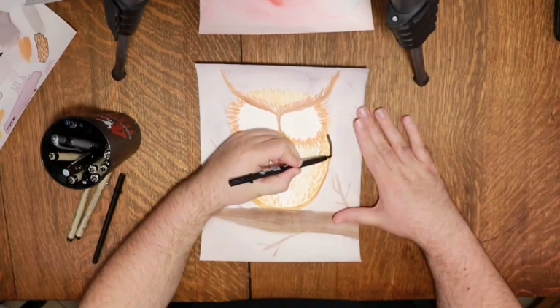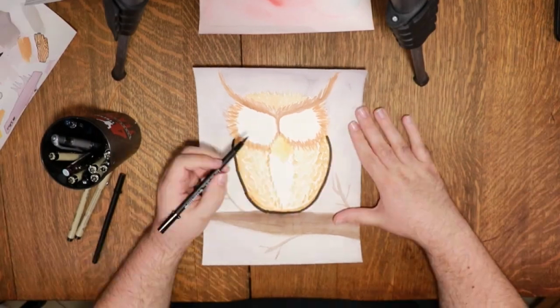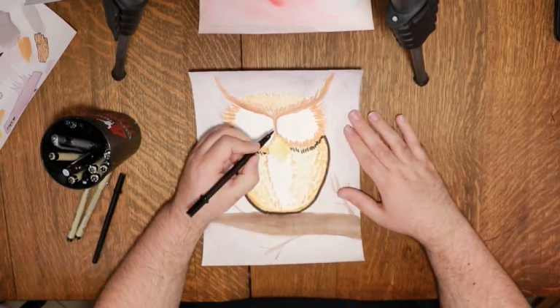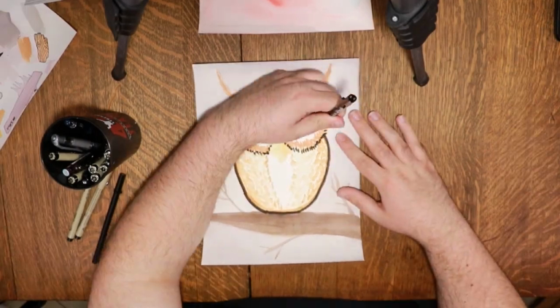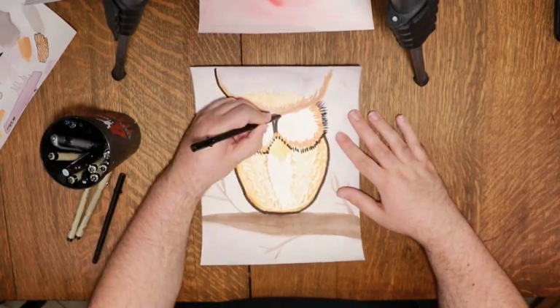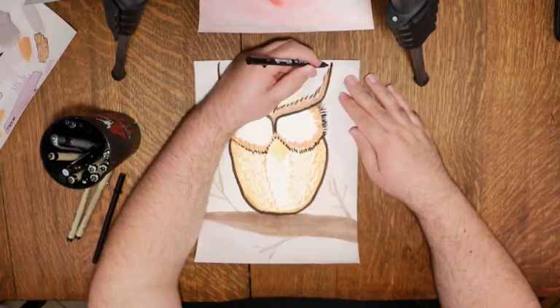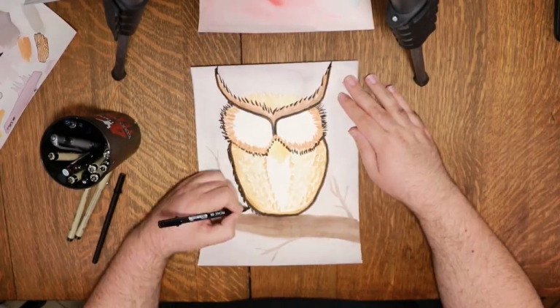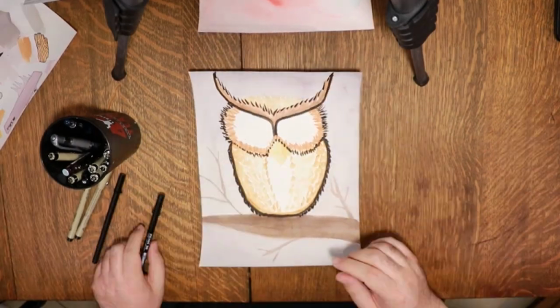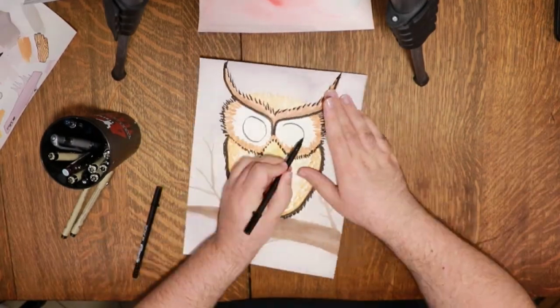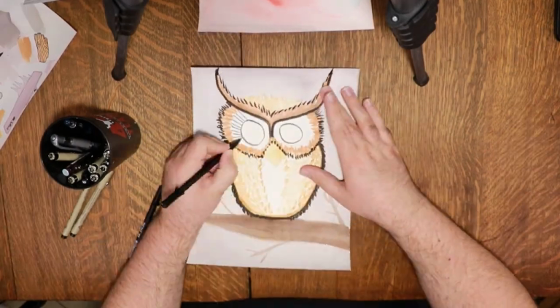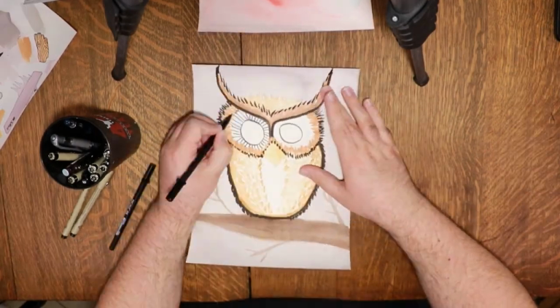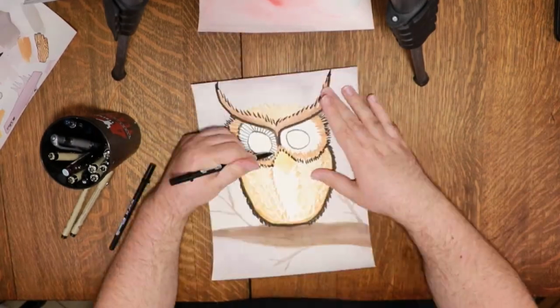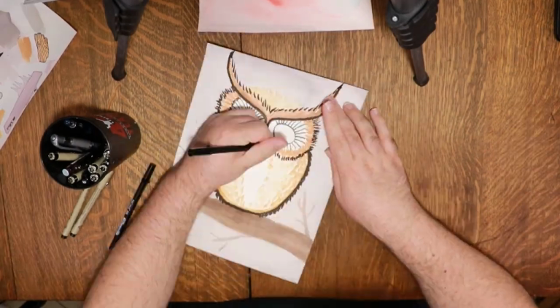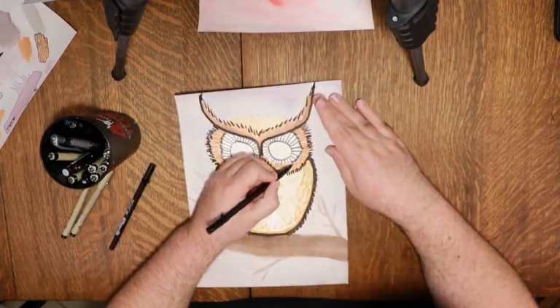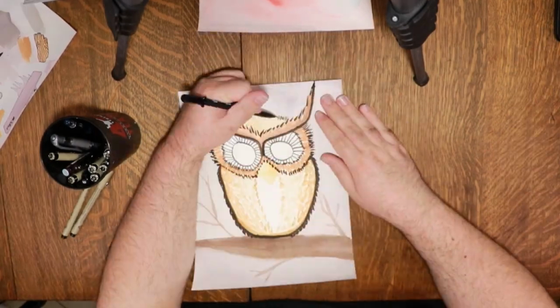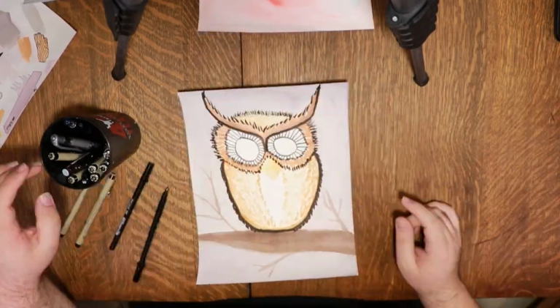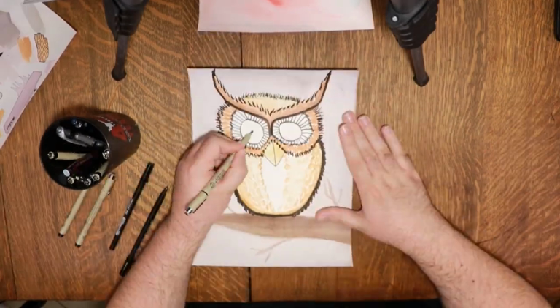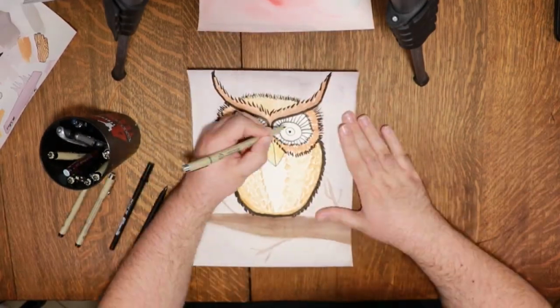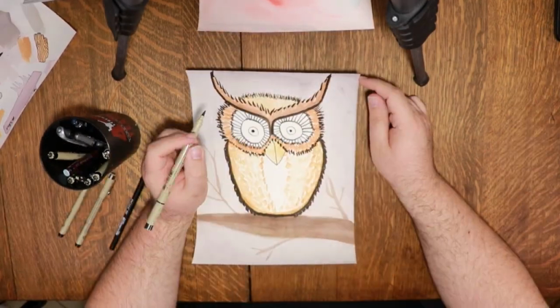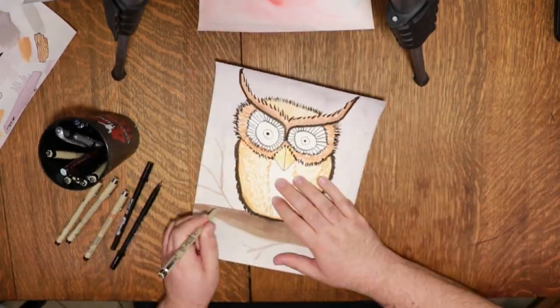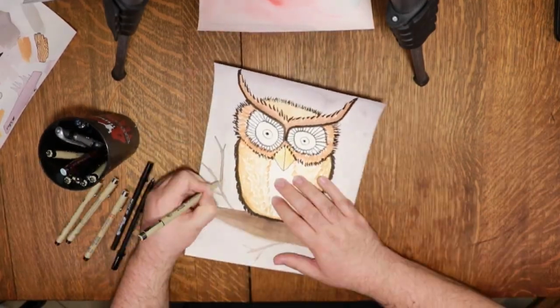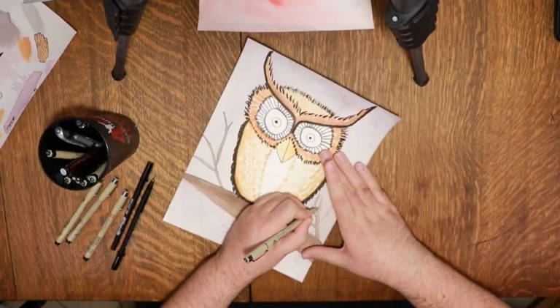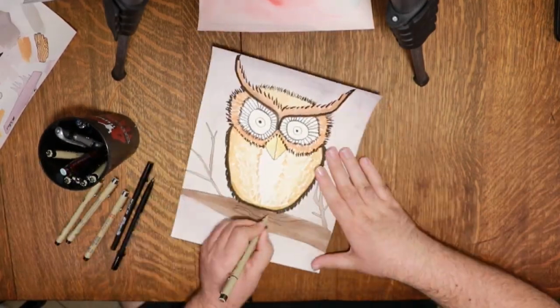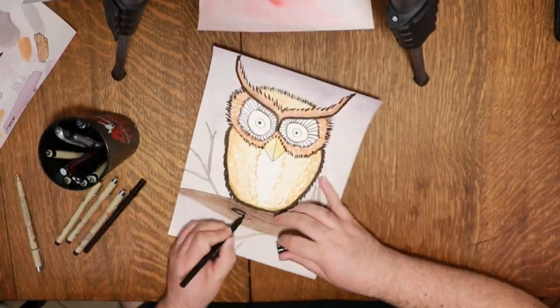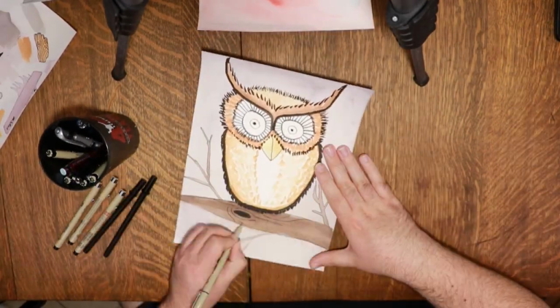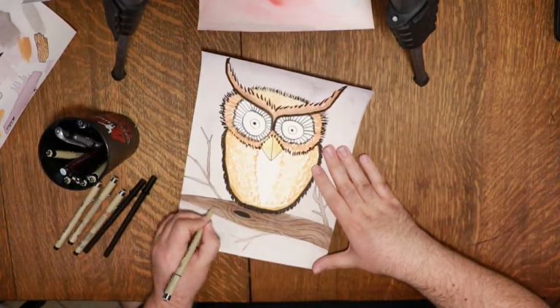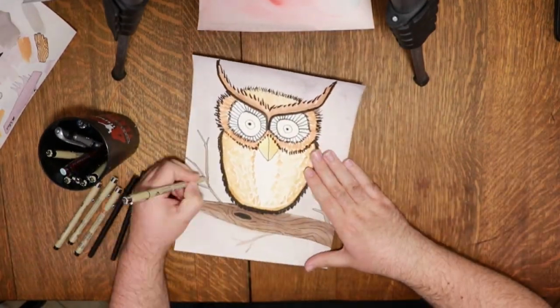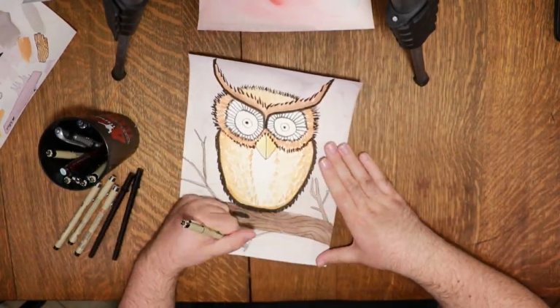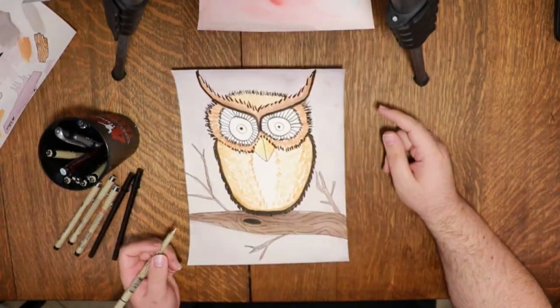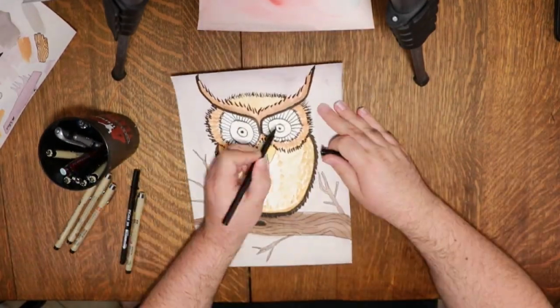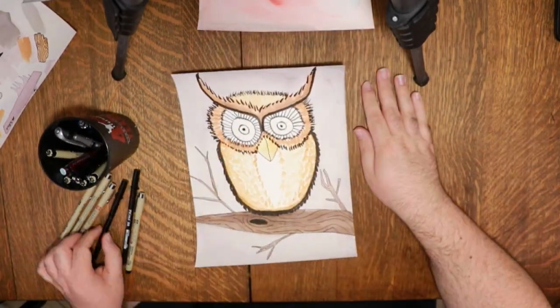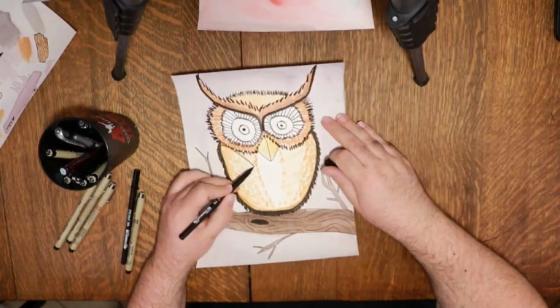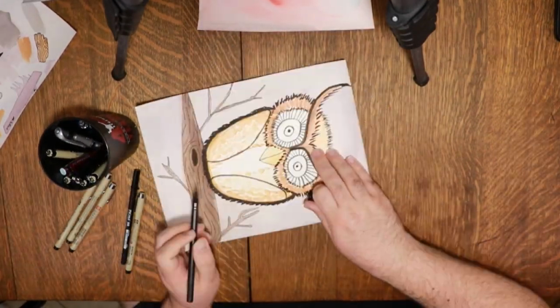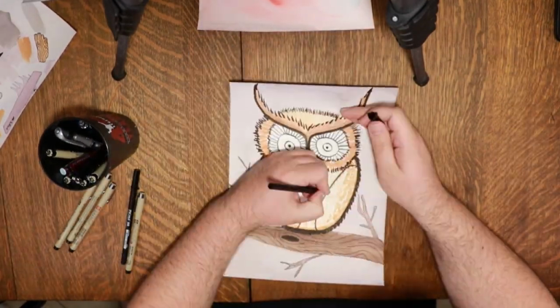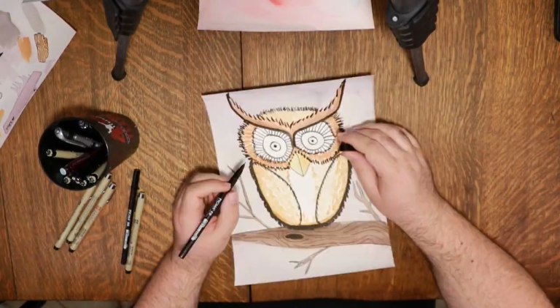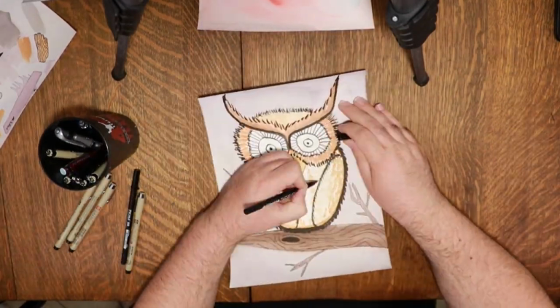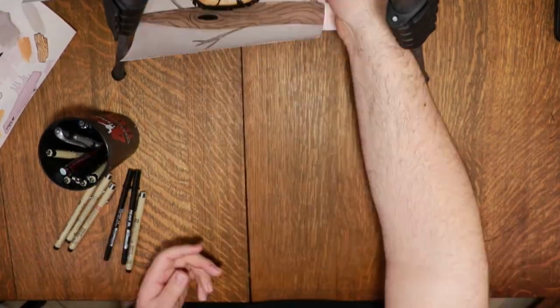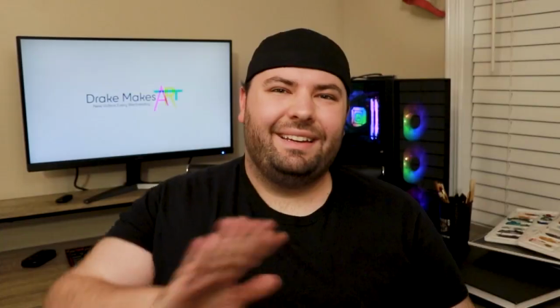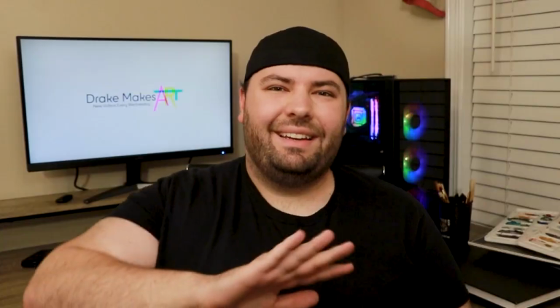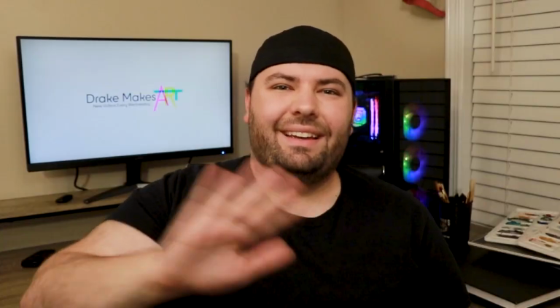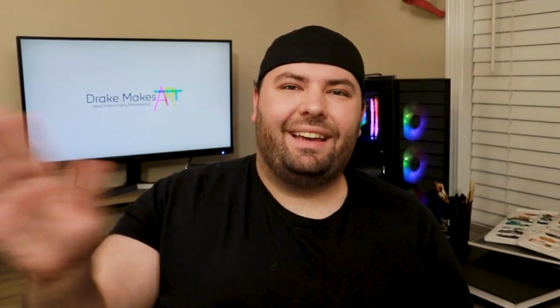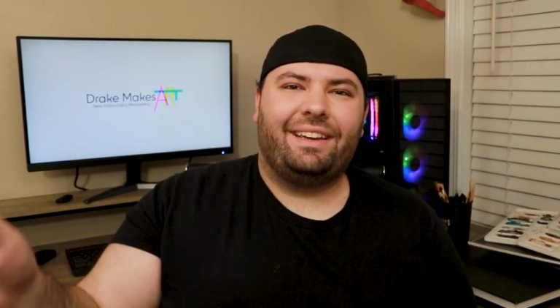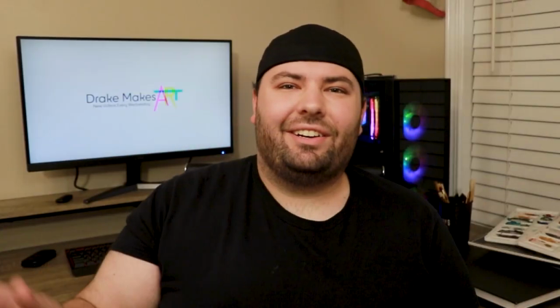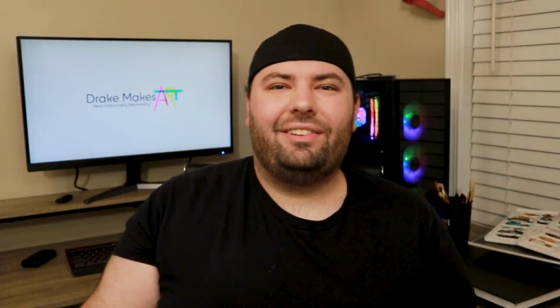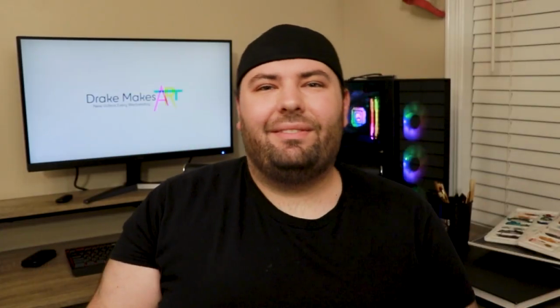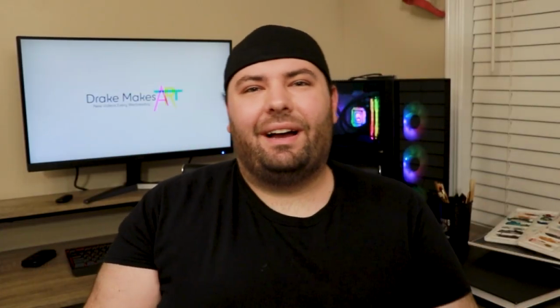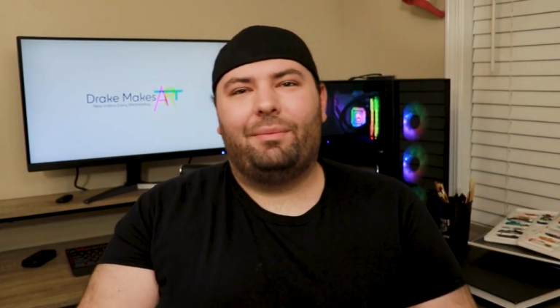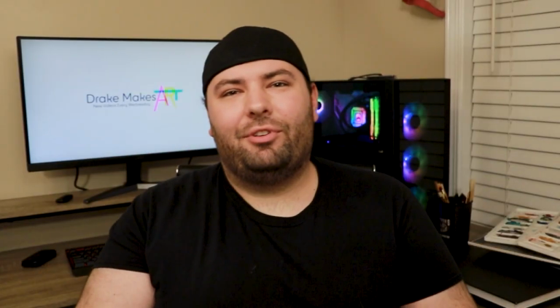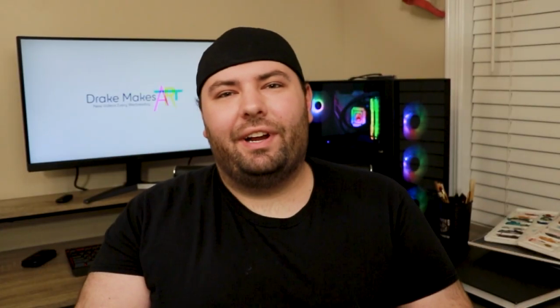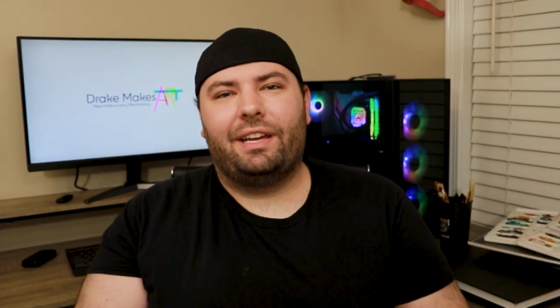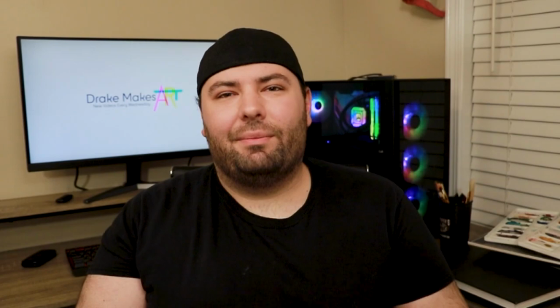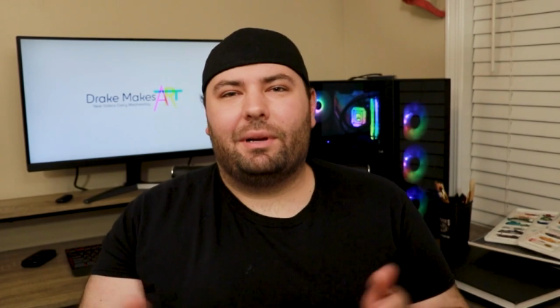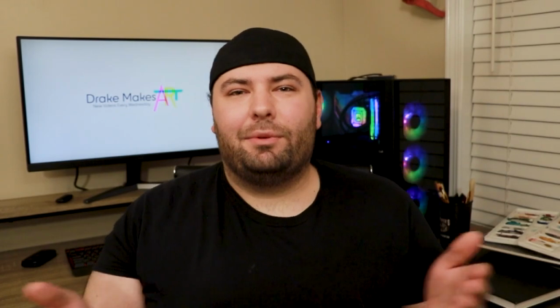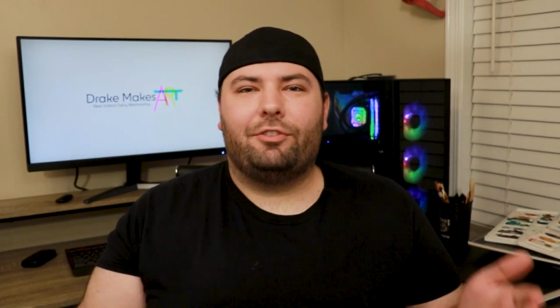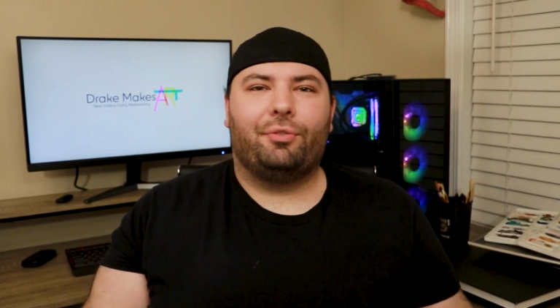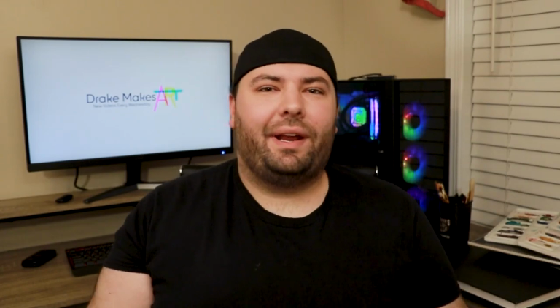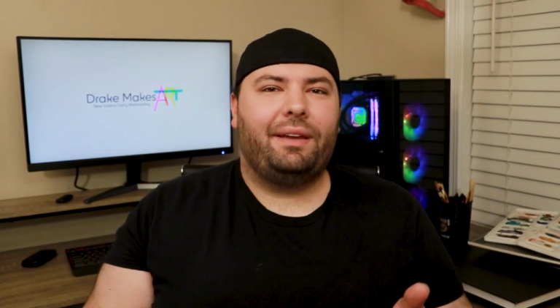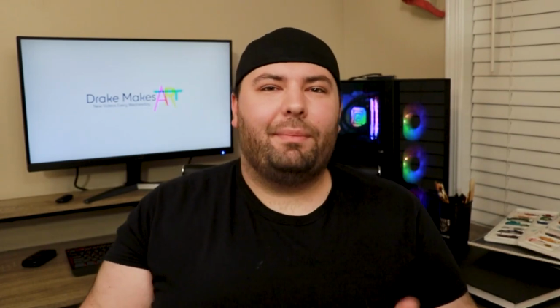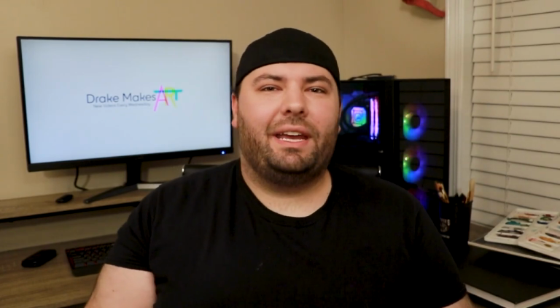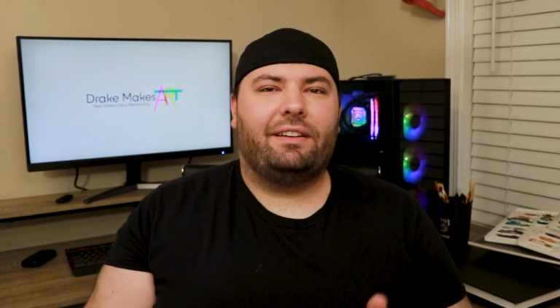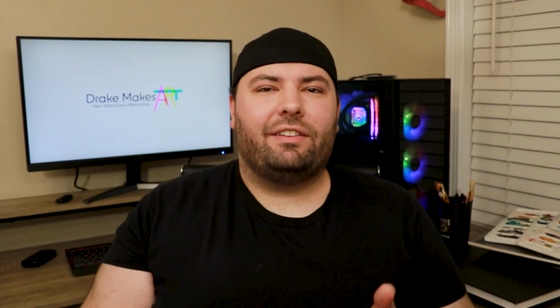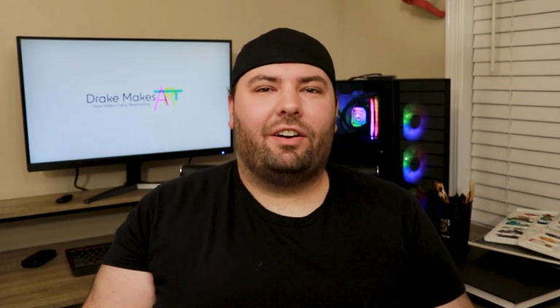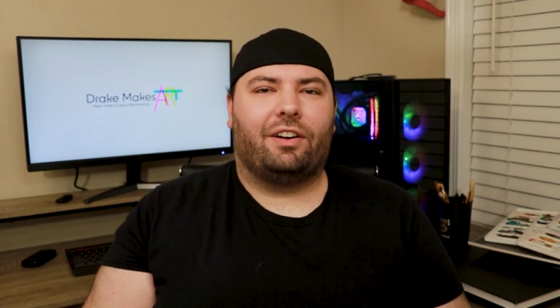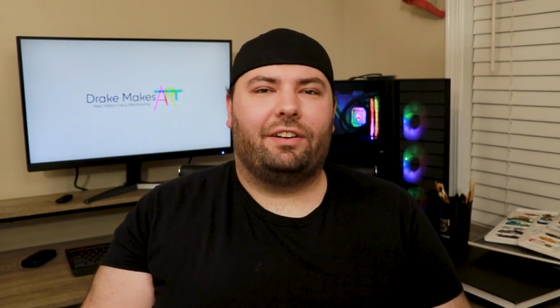In this video we're going to give reverse coloring a try. Hey y'all, I'm Drake and welcome to Drake Makes Art.